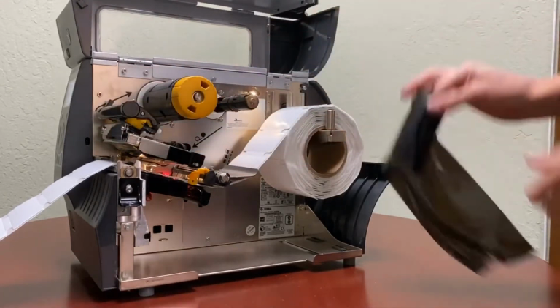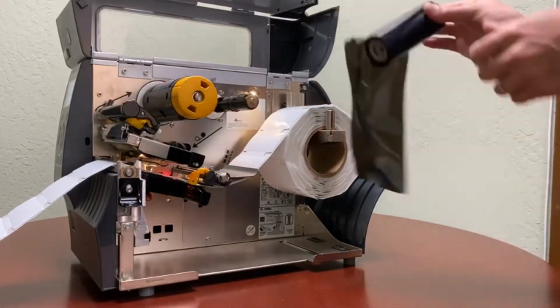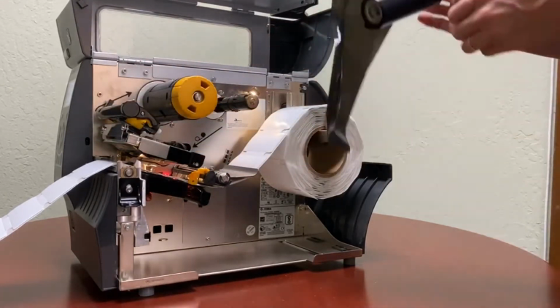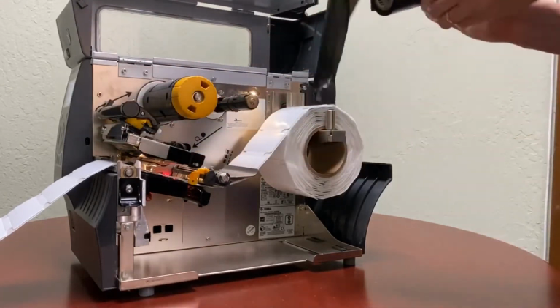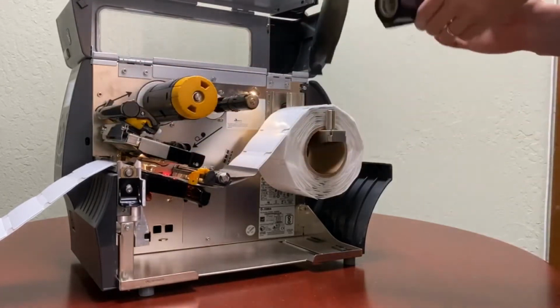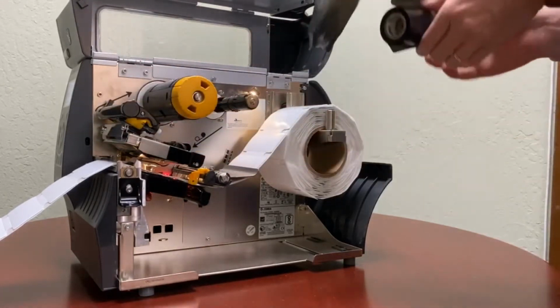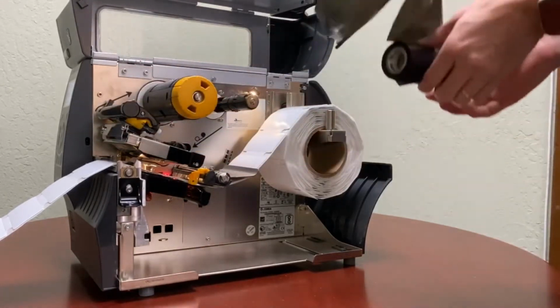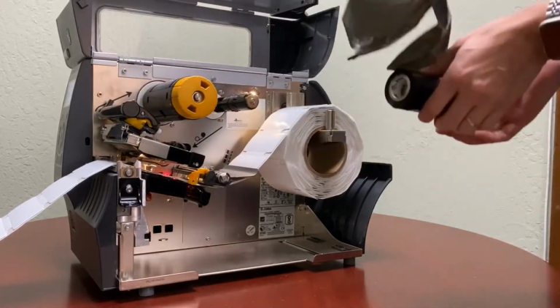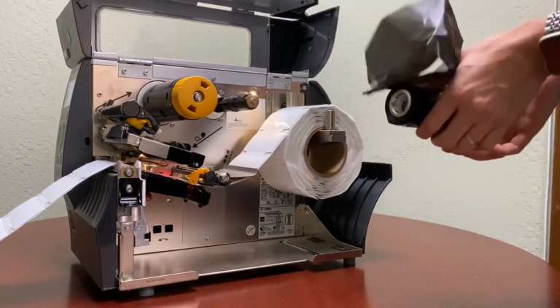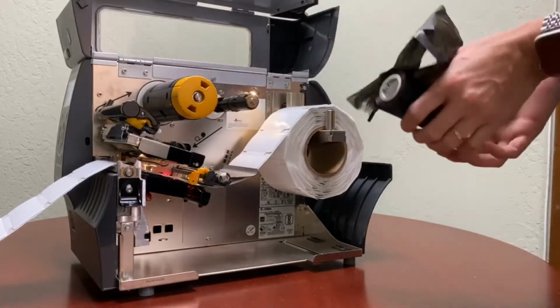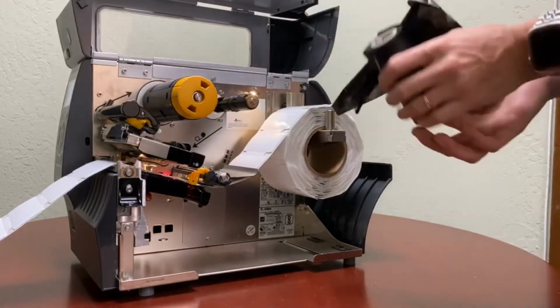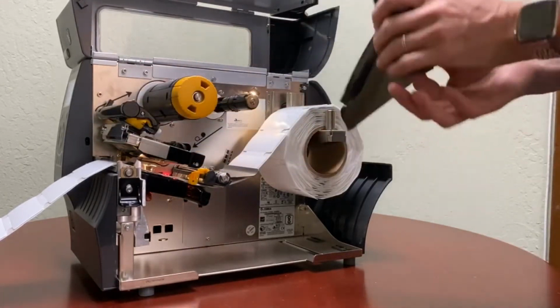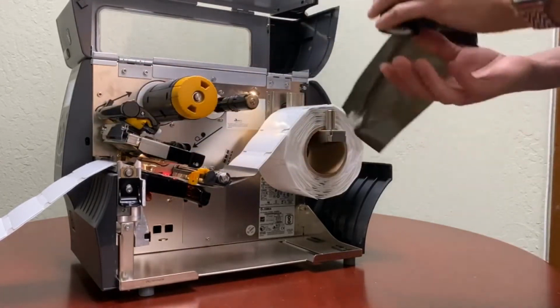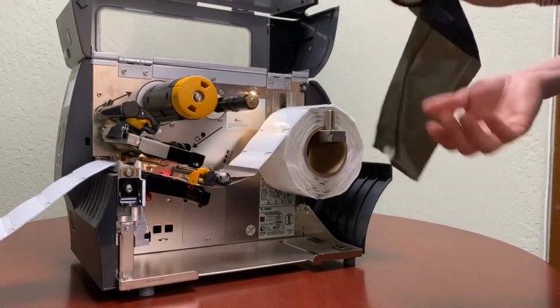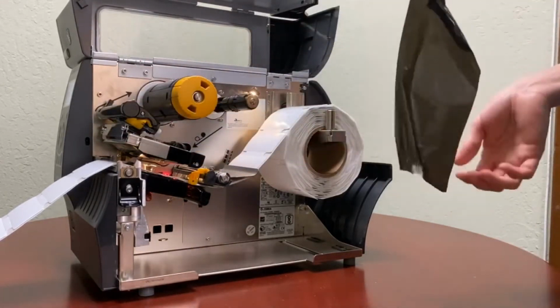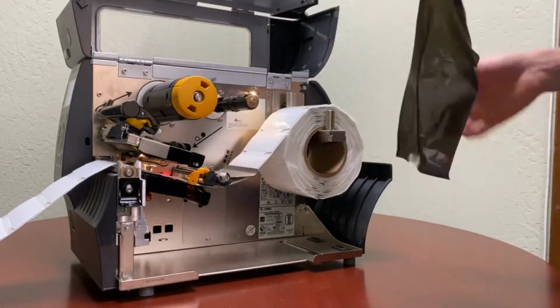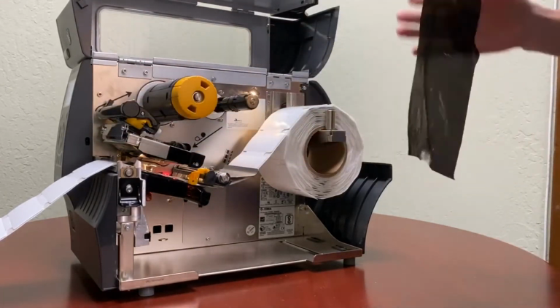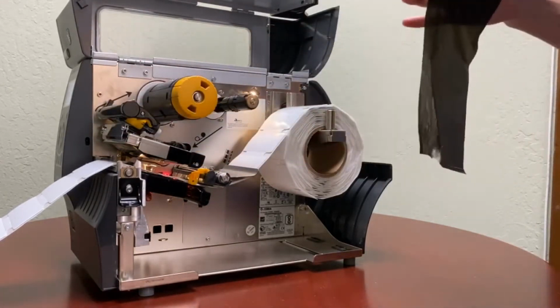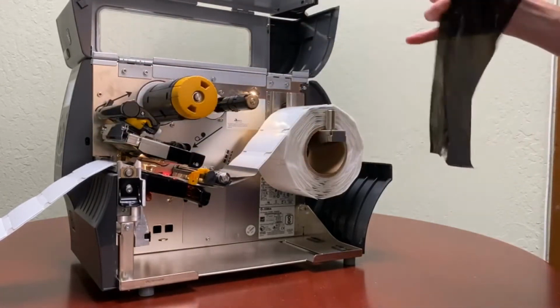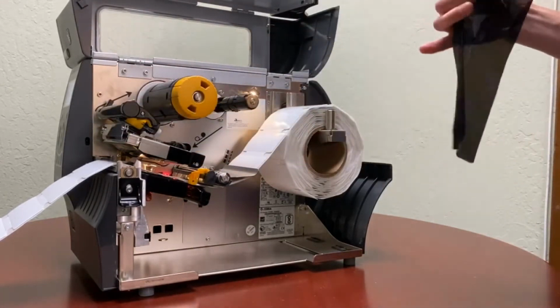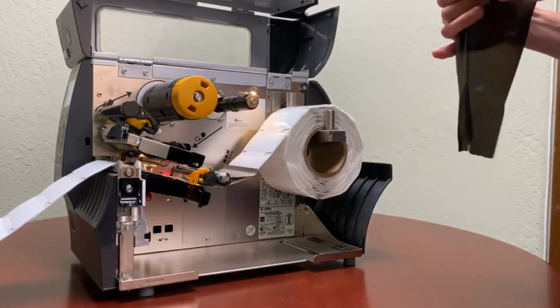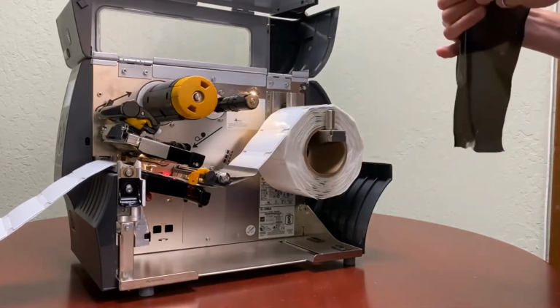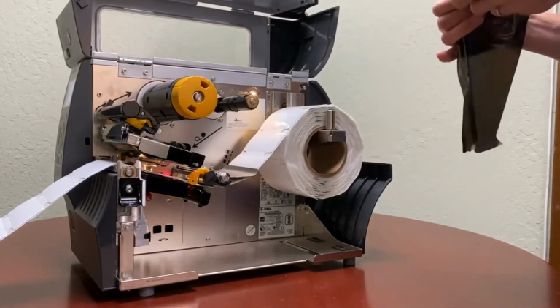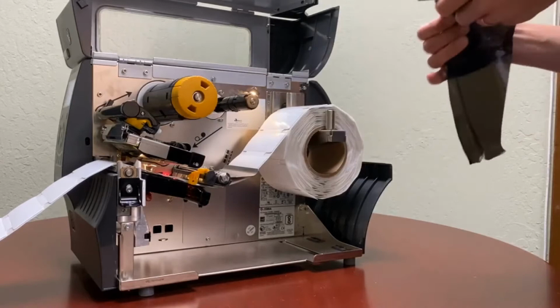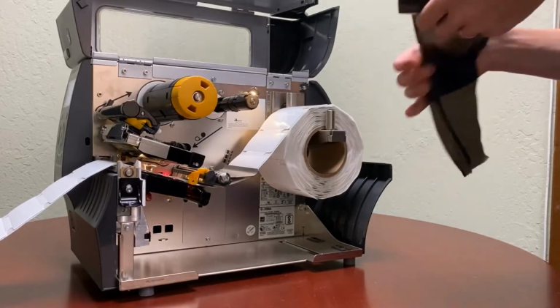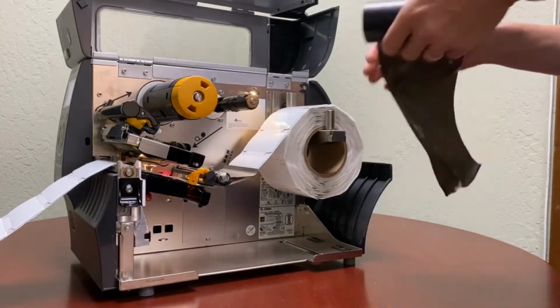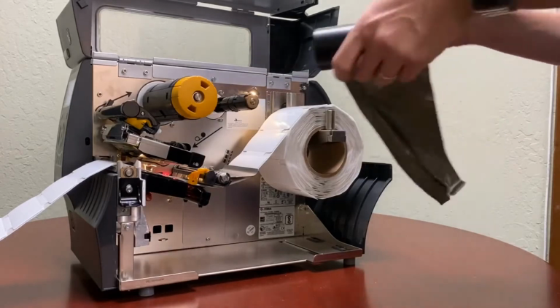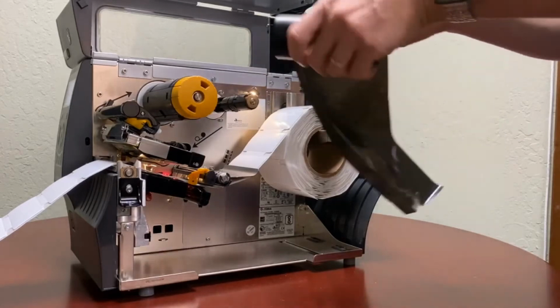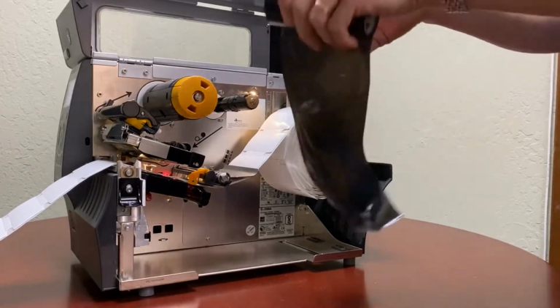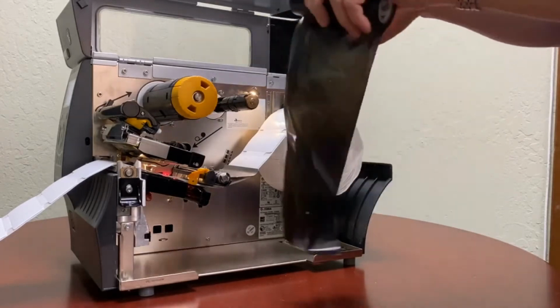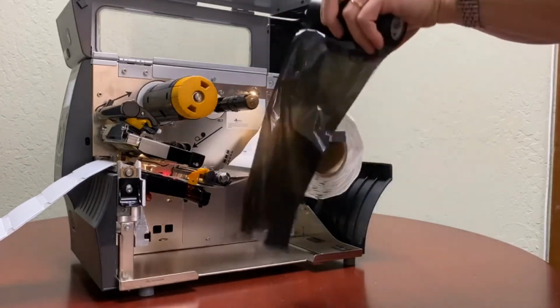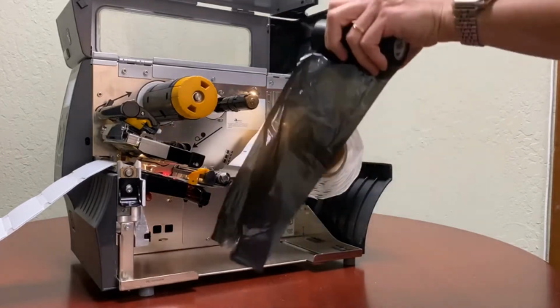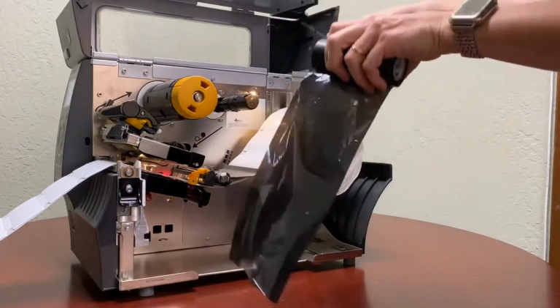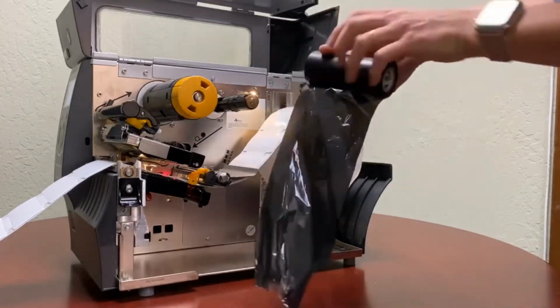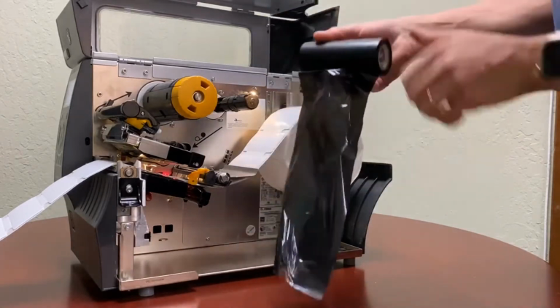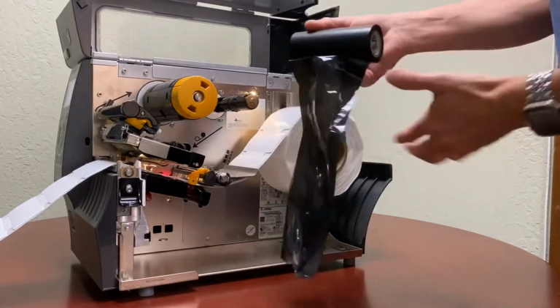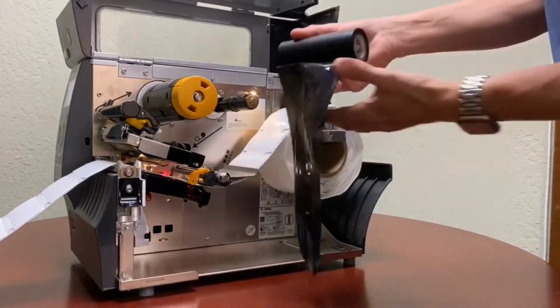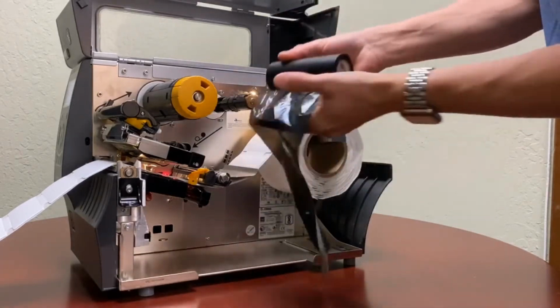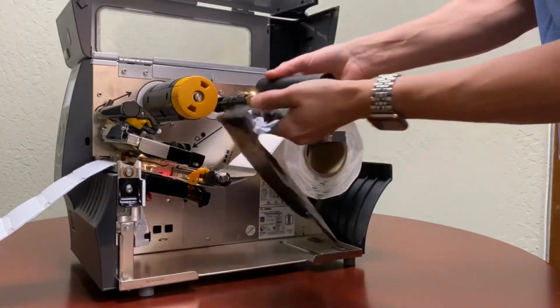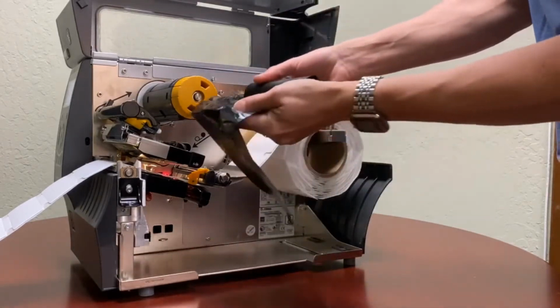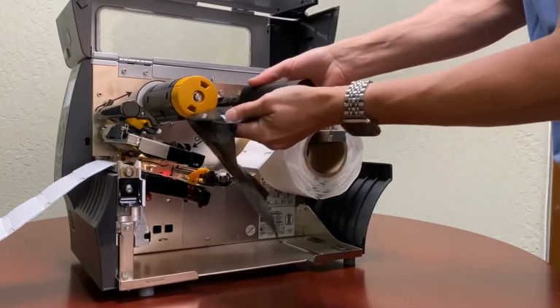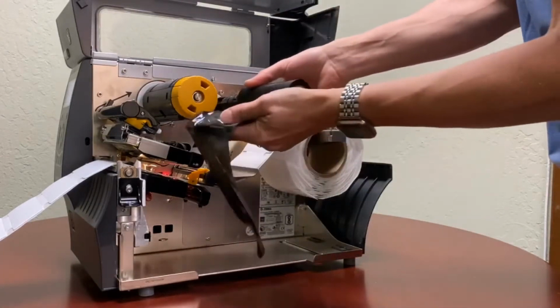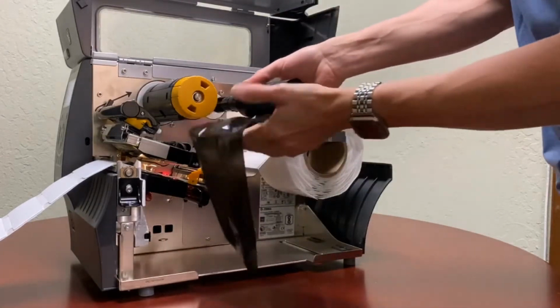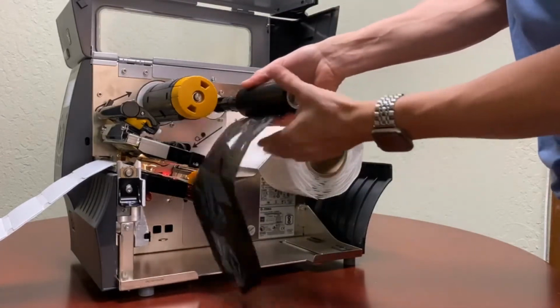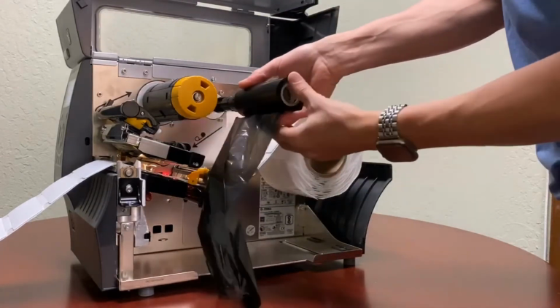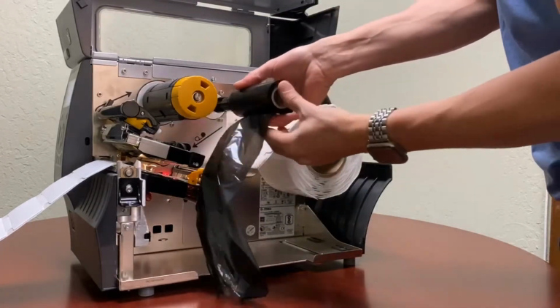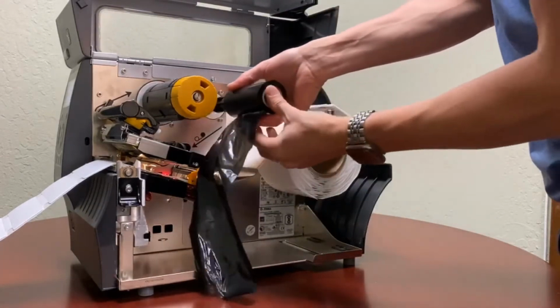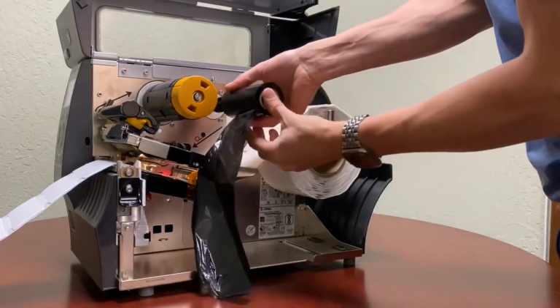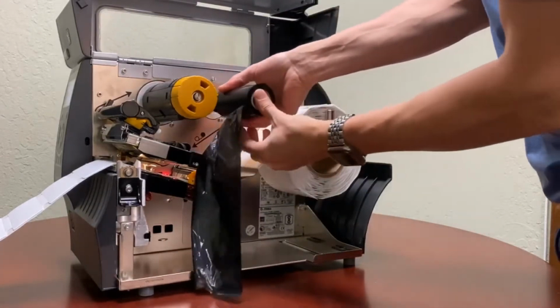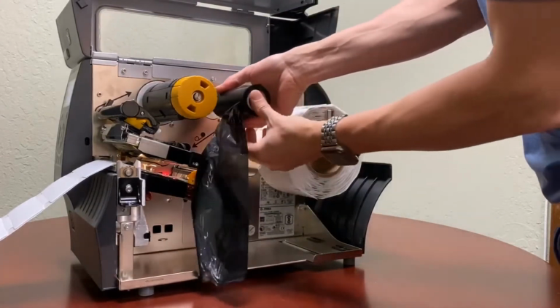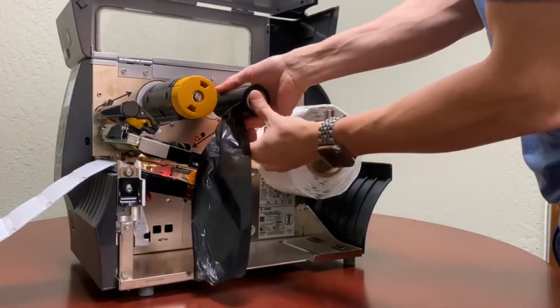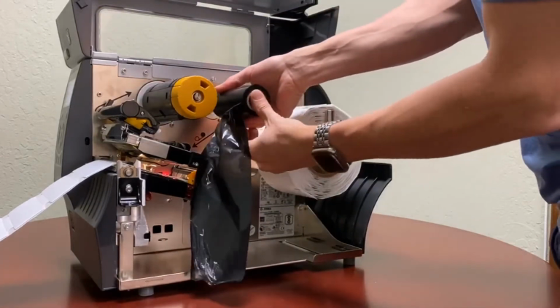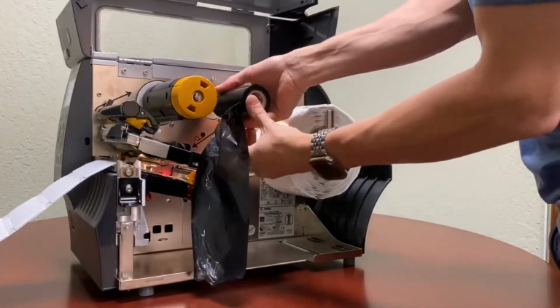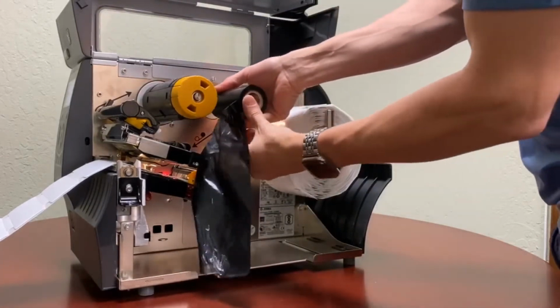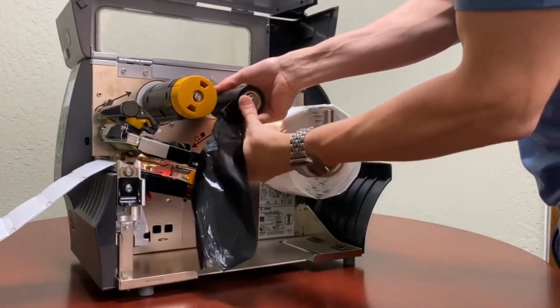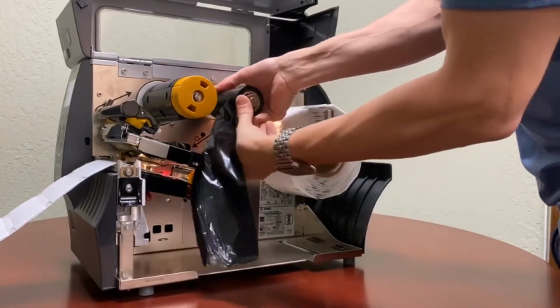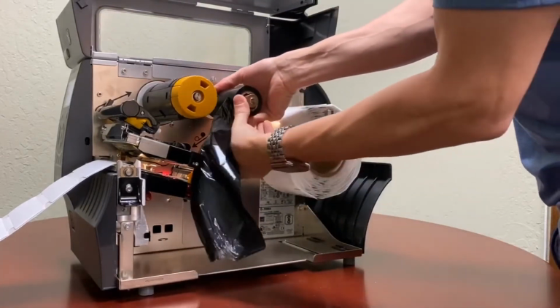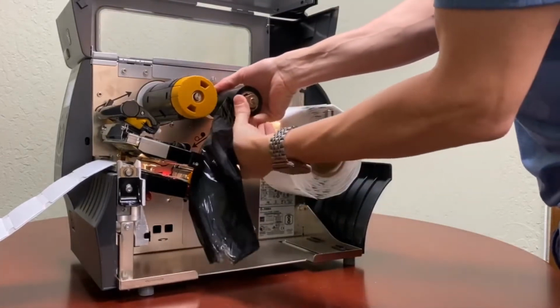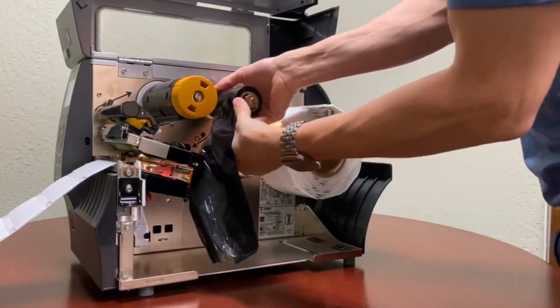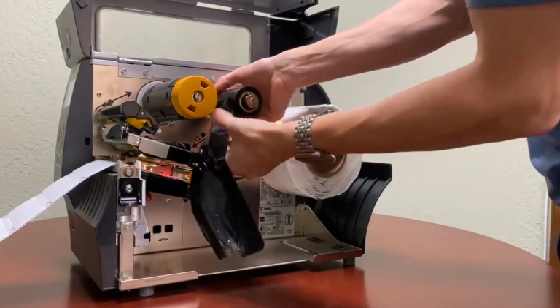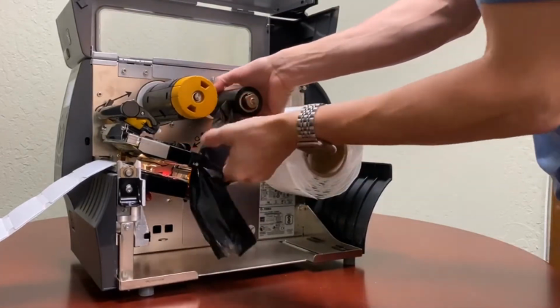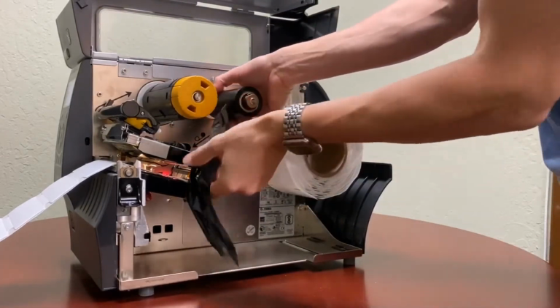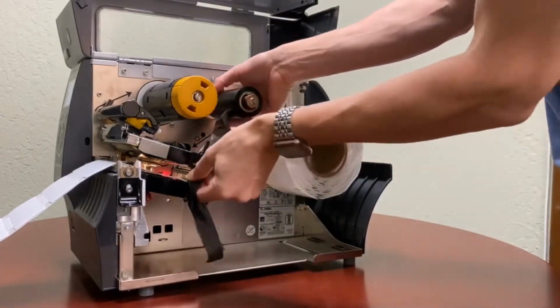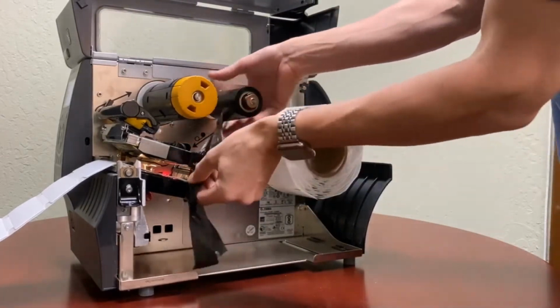So I have a ribbon right over here. It is a resin ribbon.